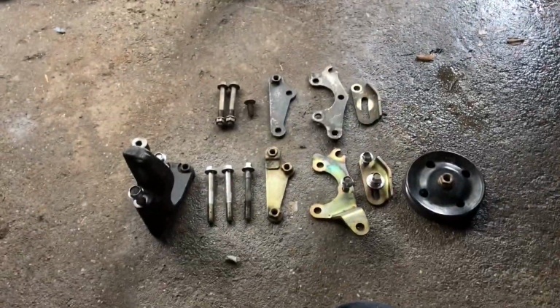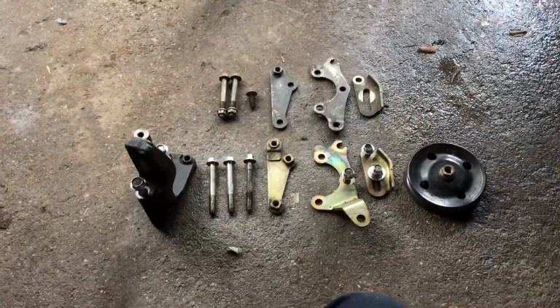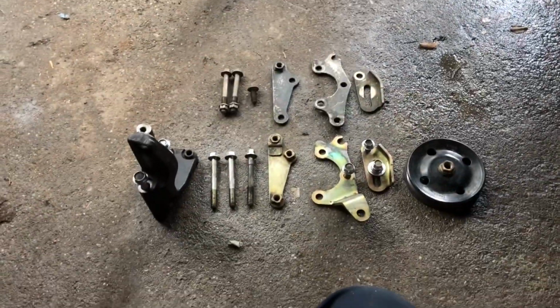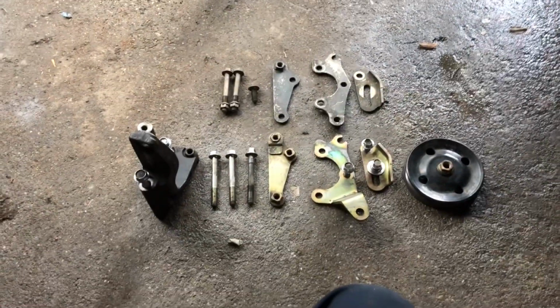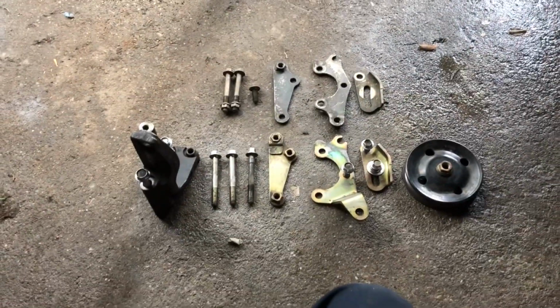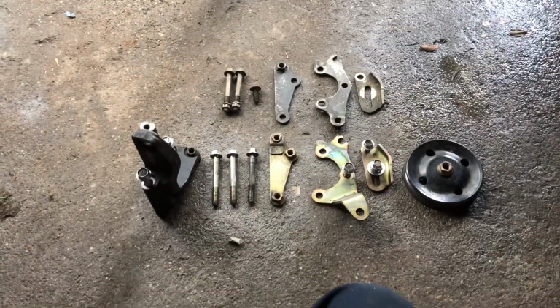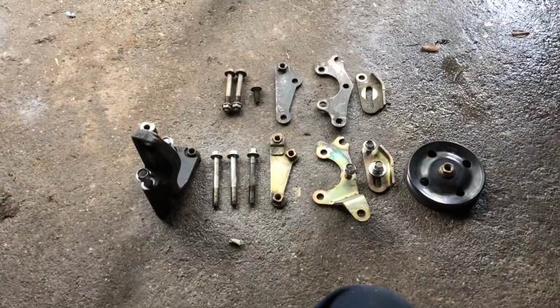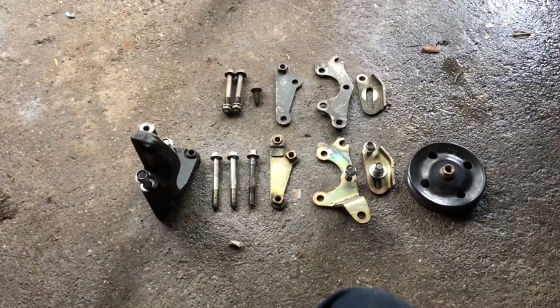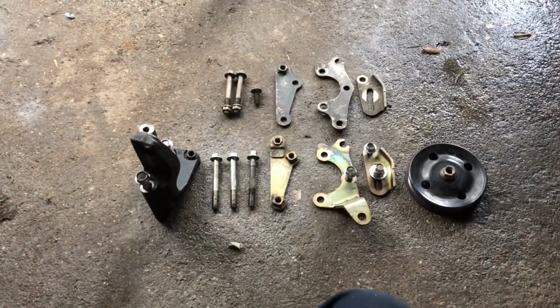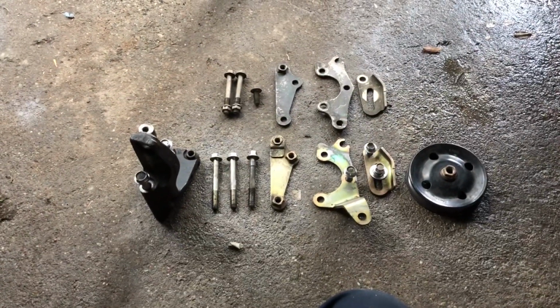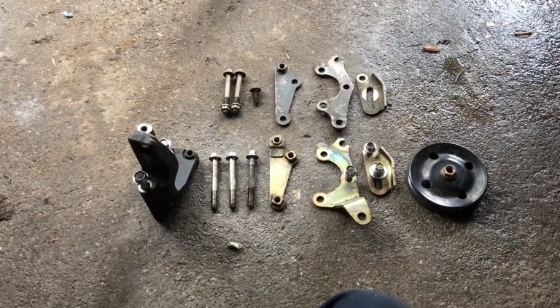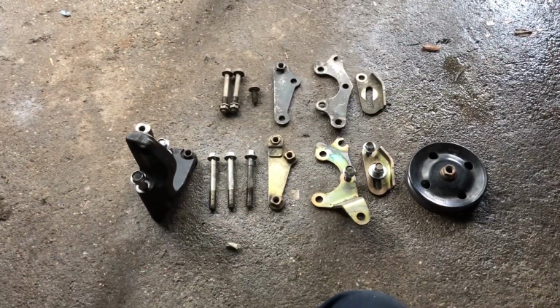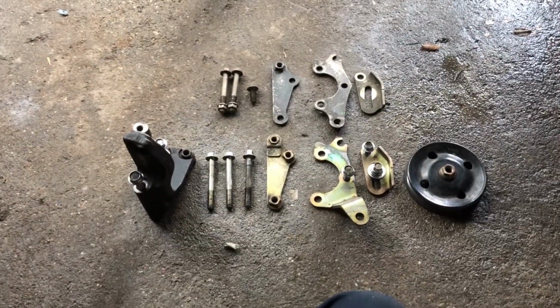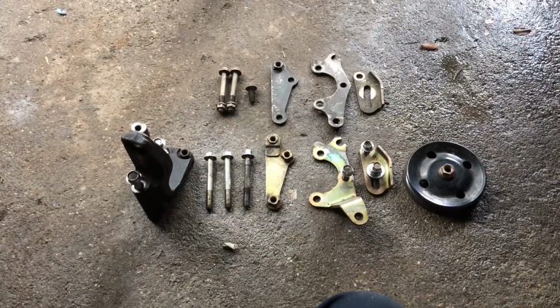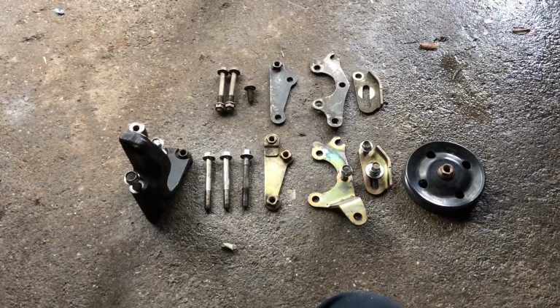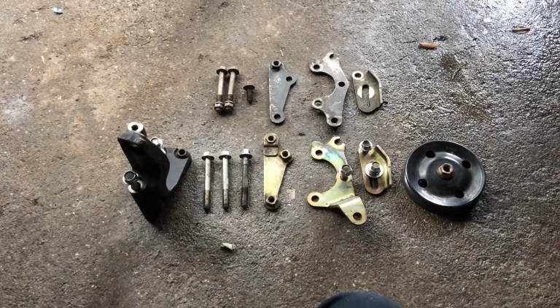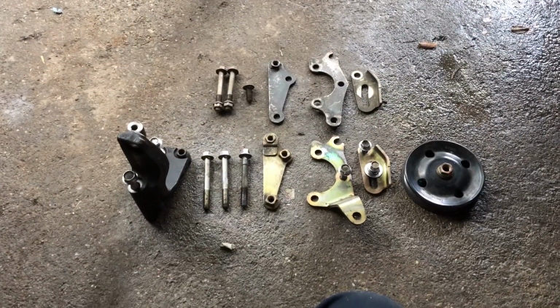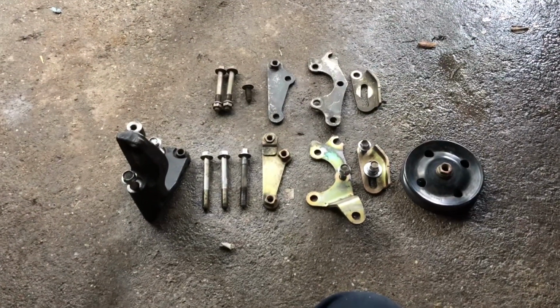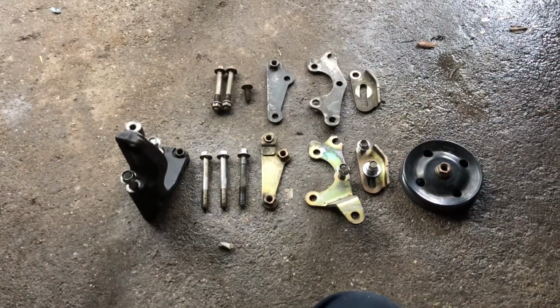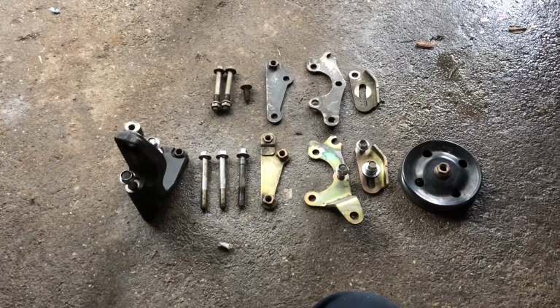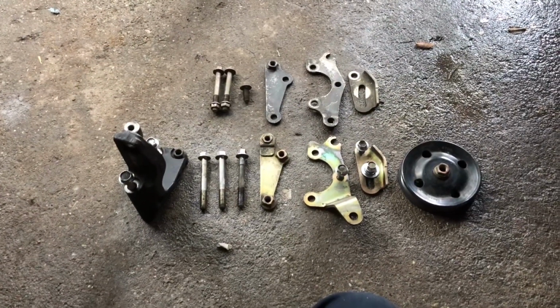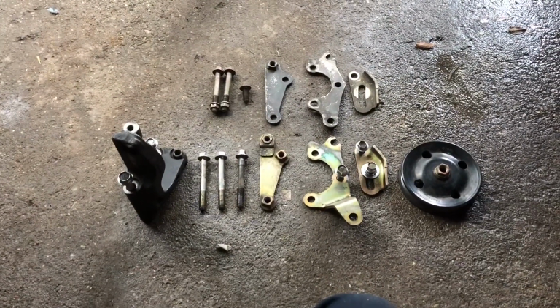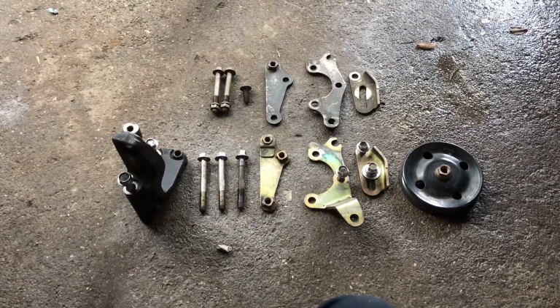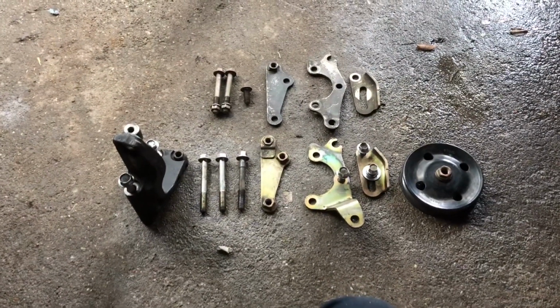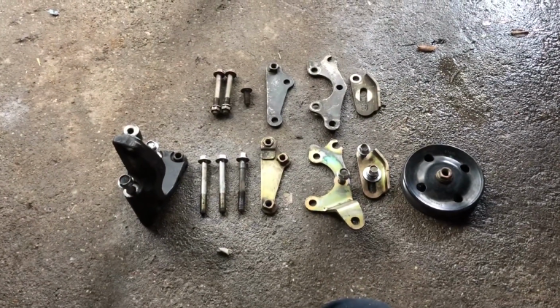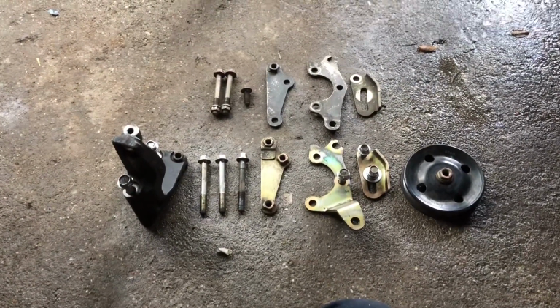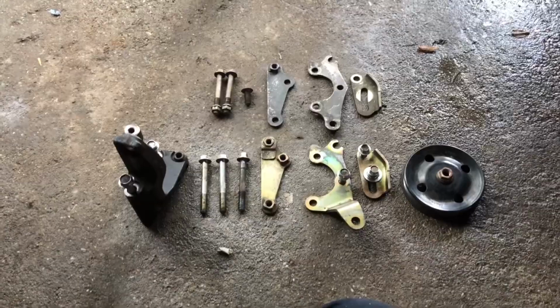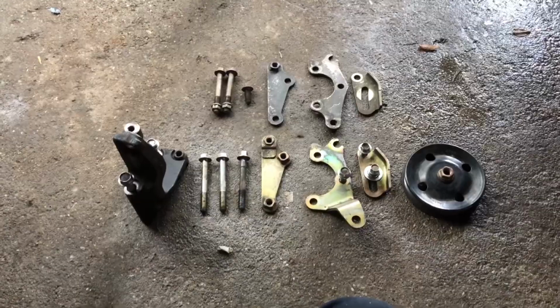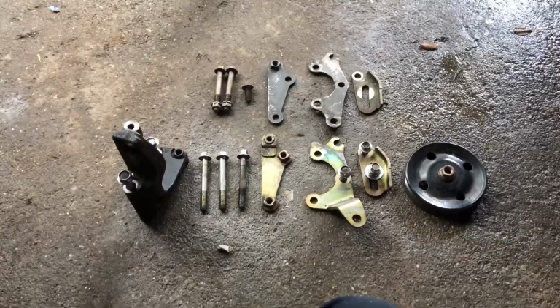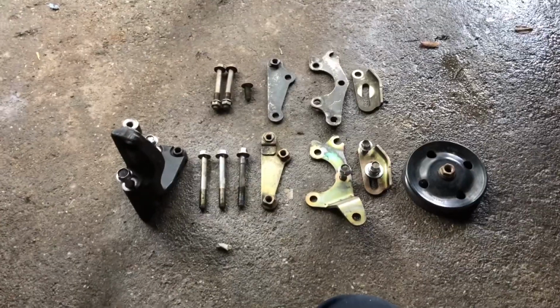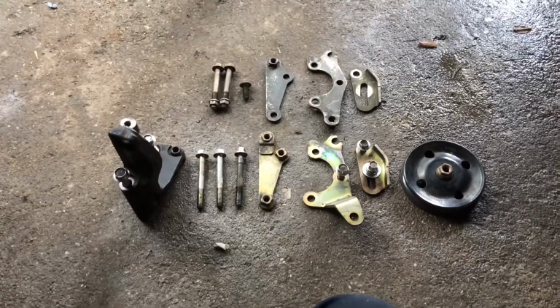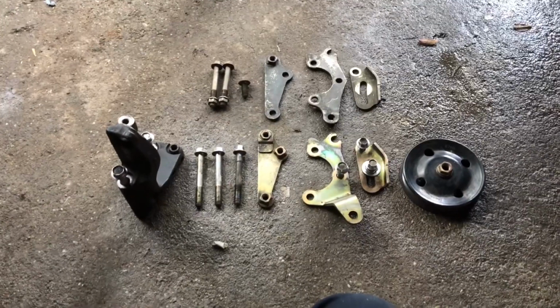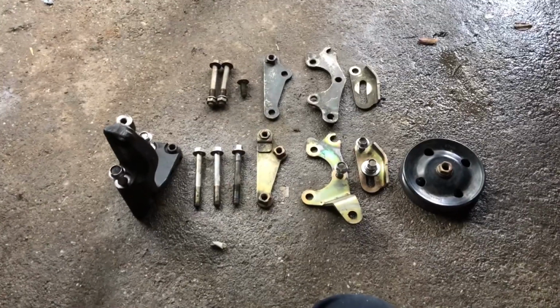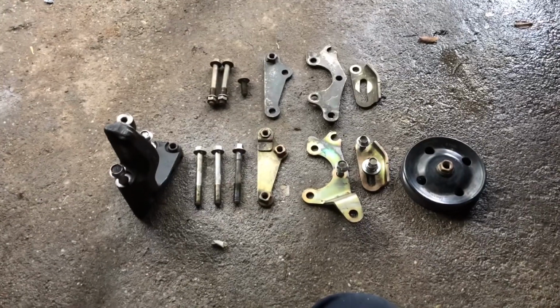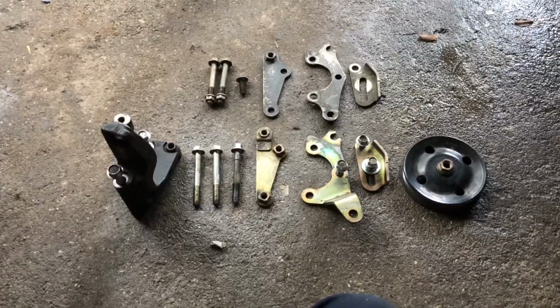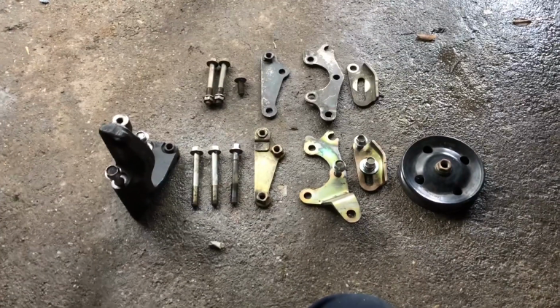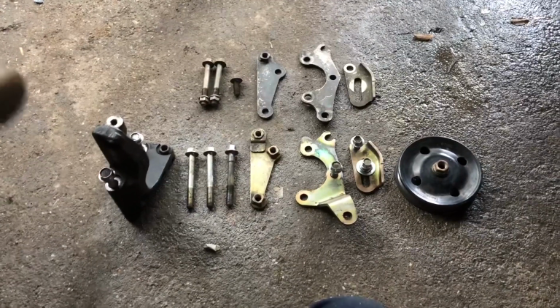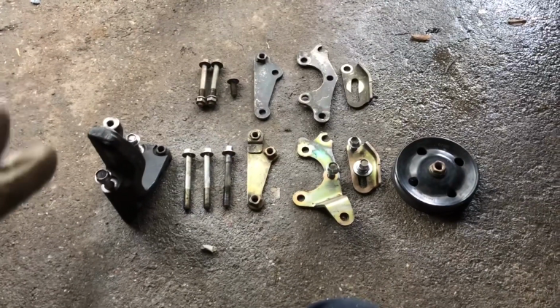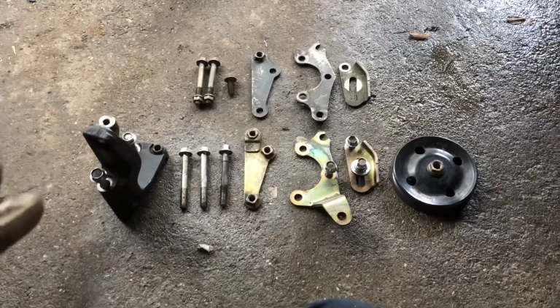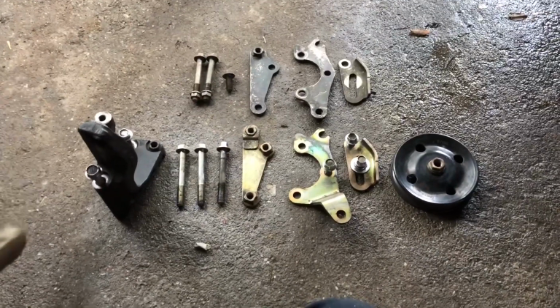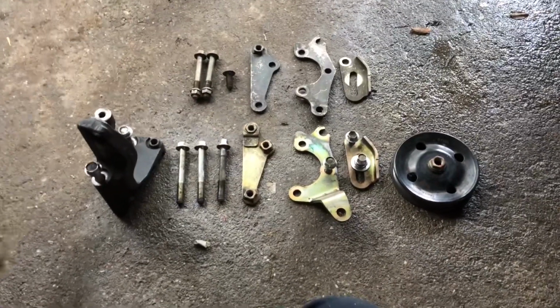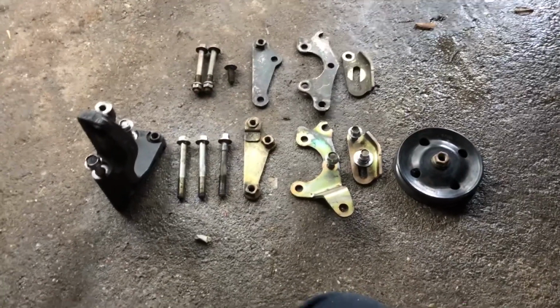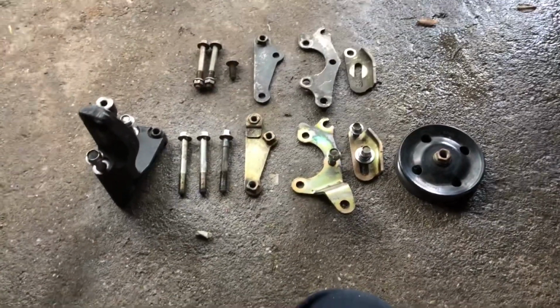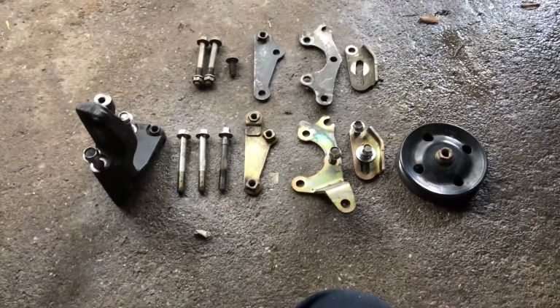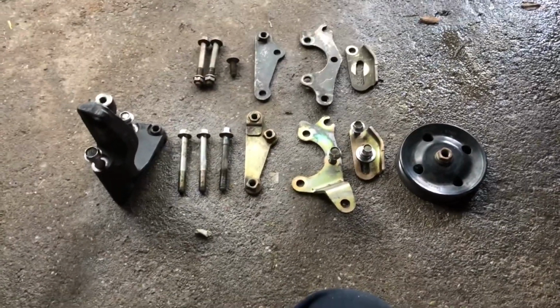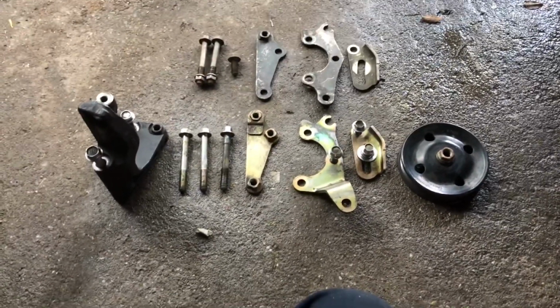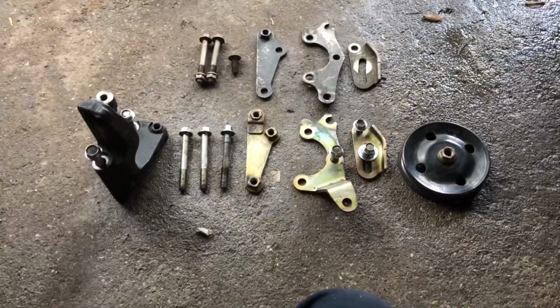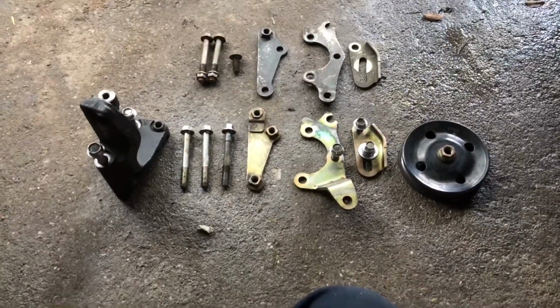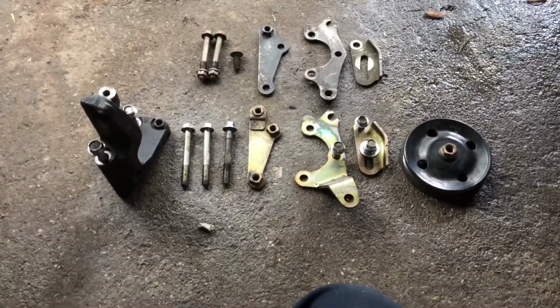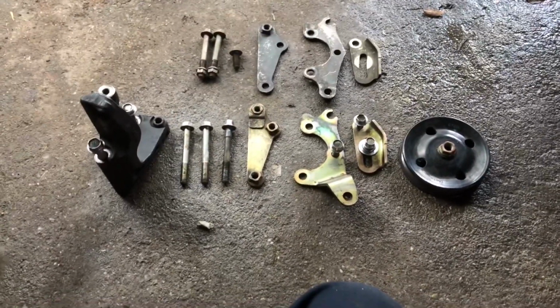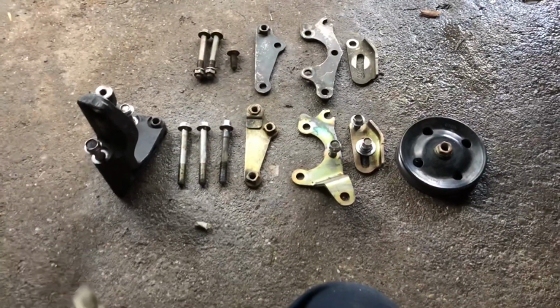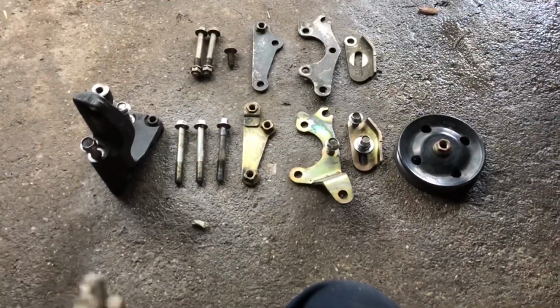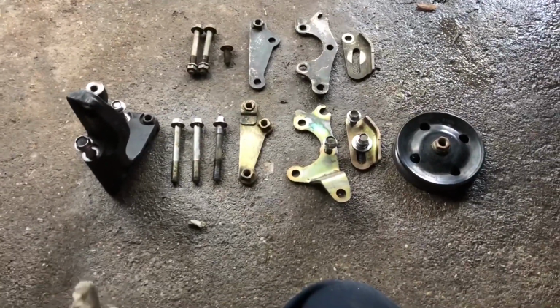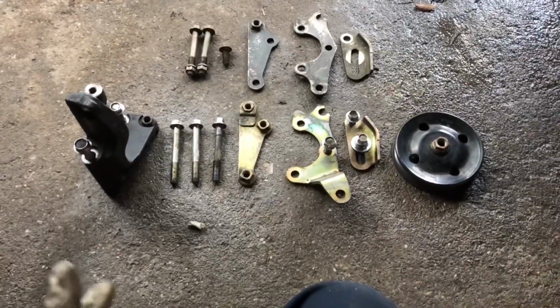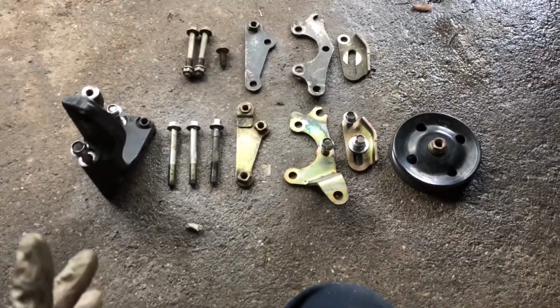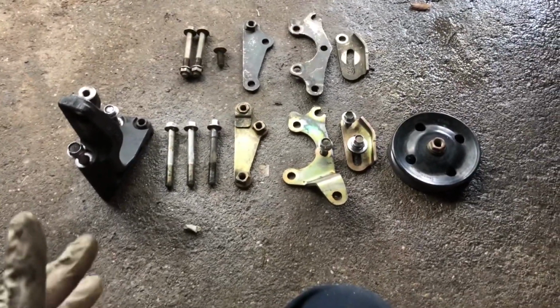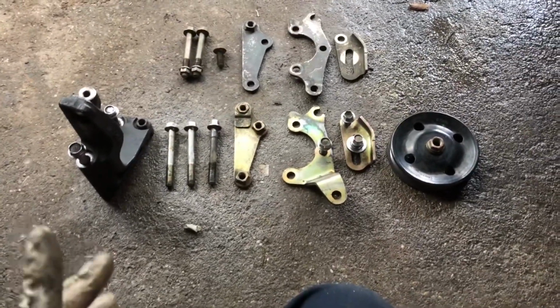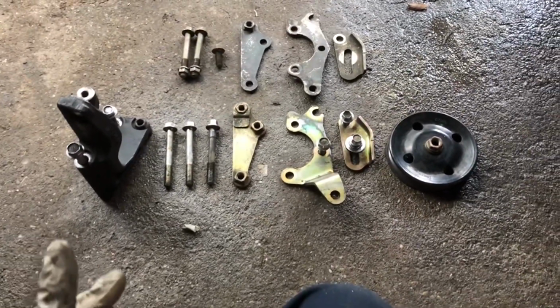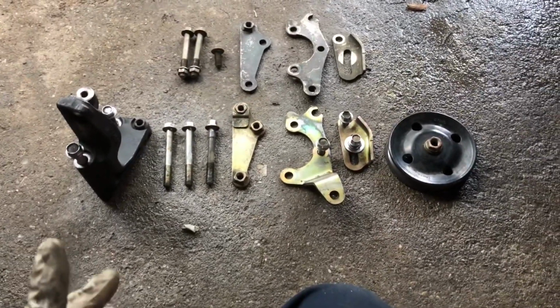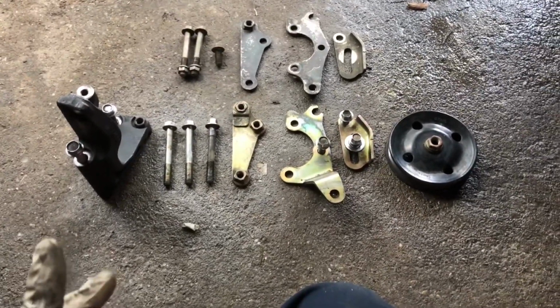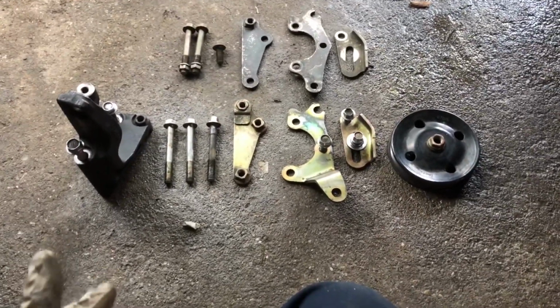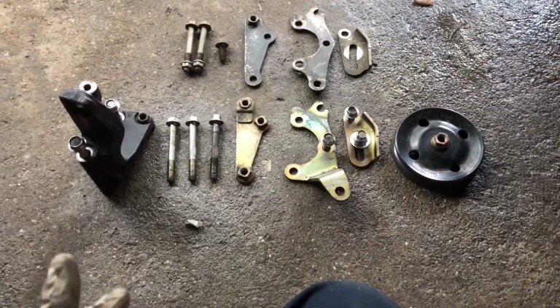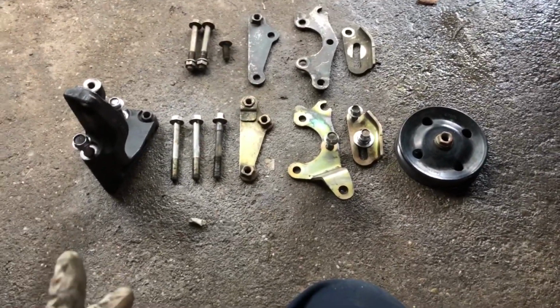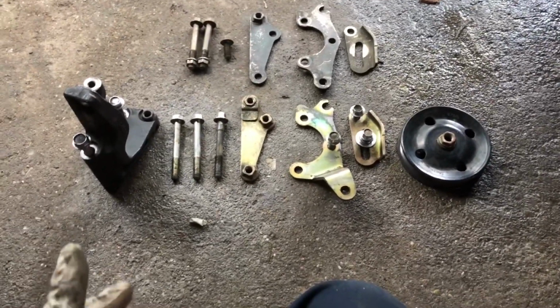What is up everyone, this is 2Slow. Today I'm going to be showing you guys the difference between the 1MZ and the 3MZ power steering pump brackets.